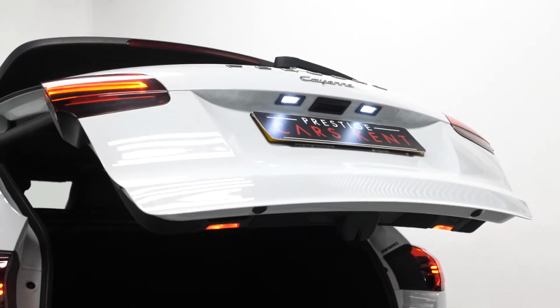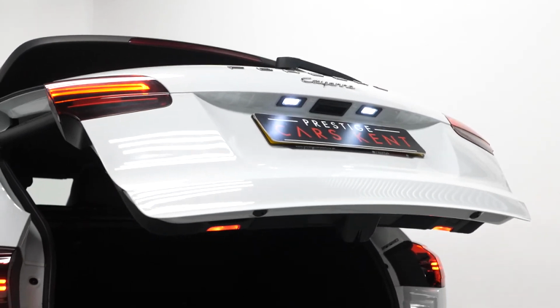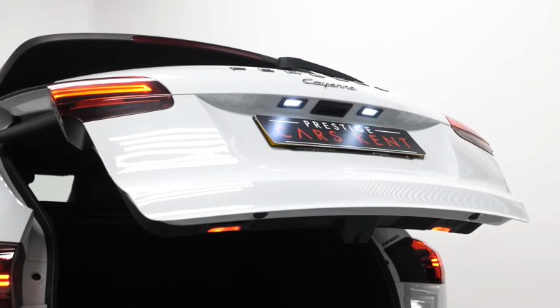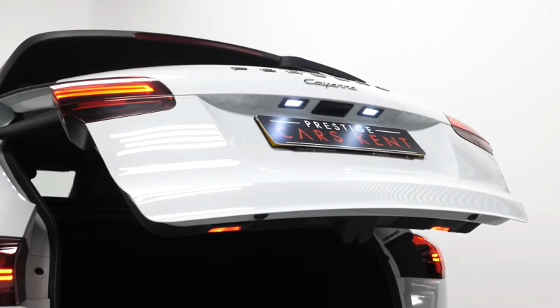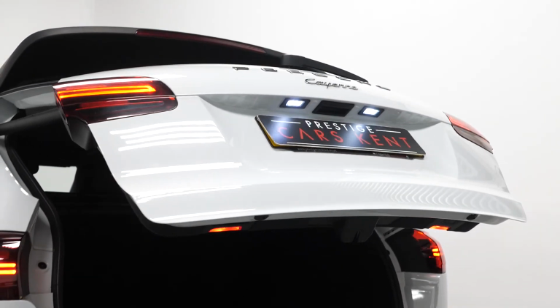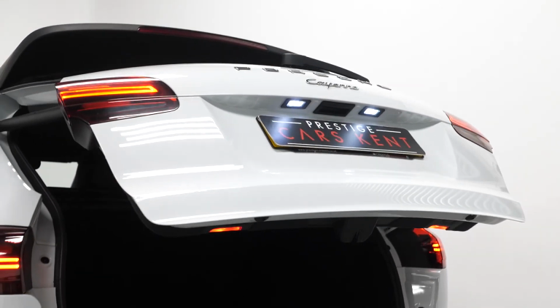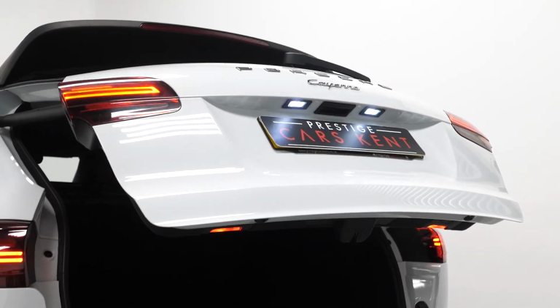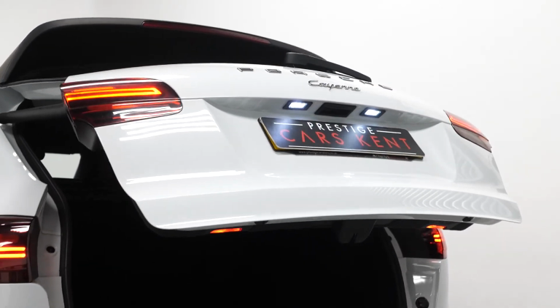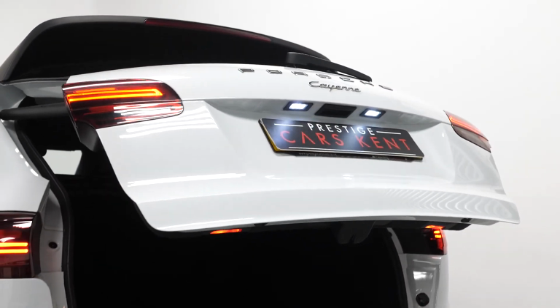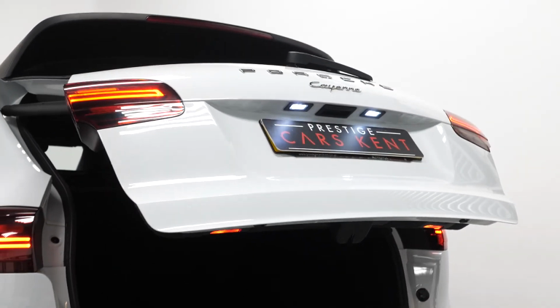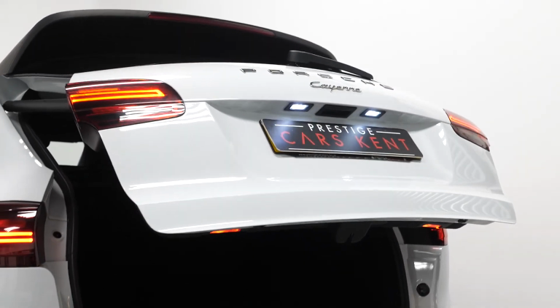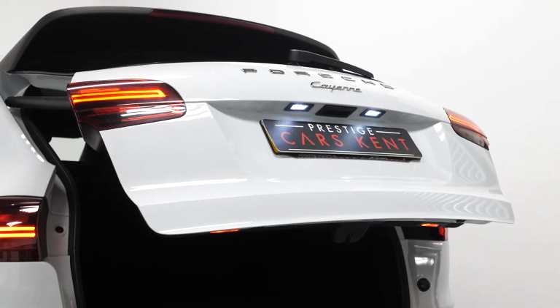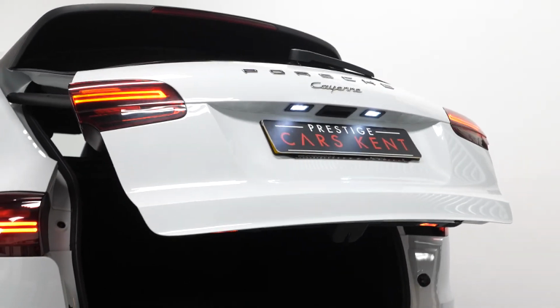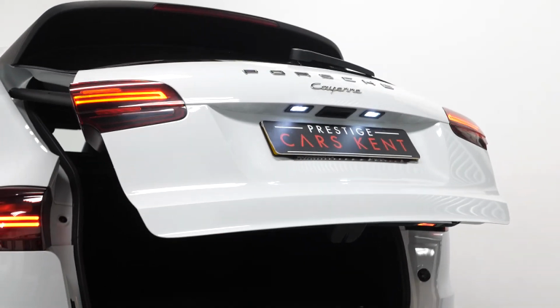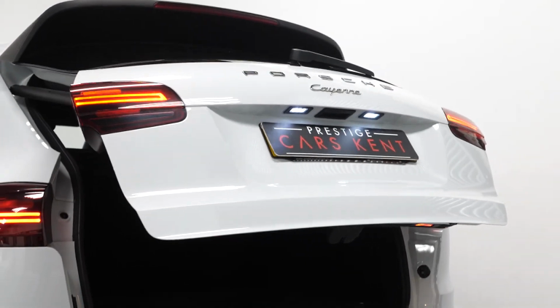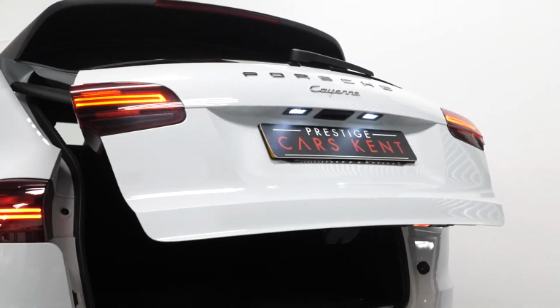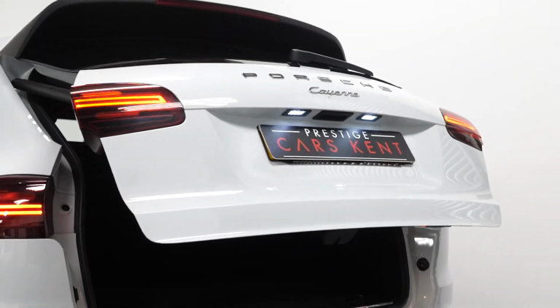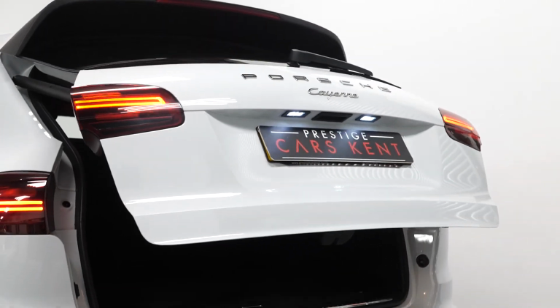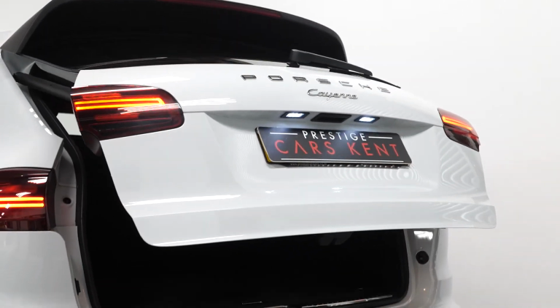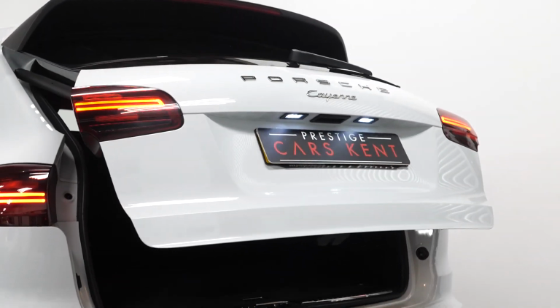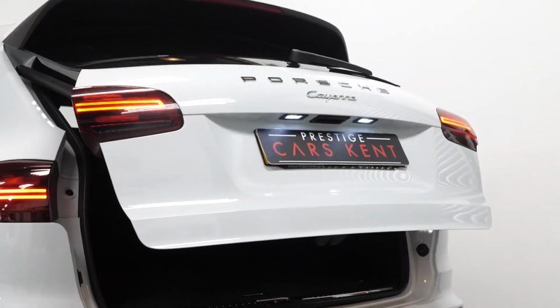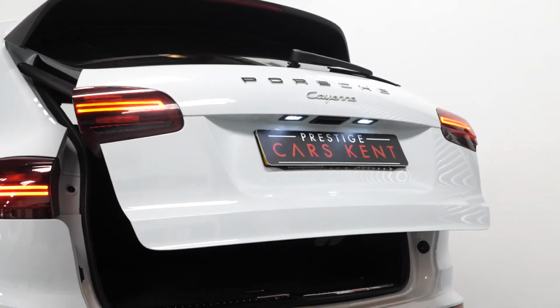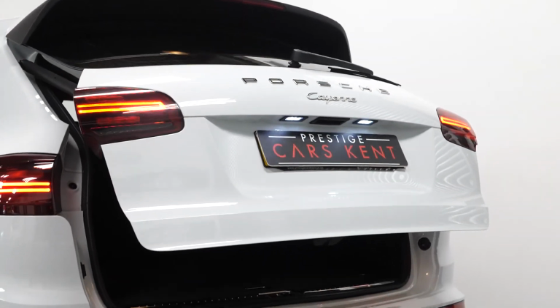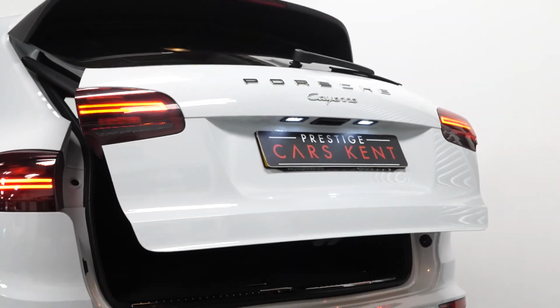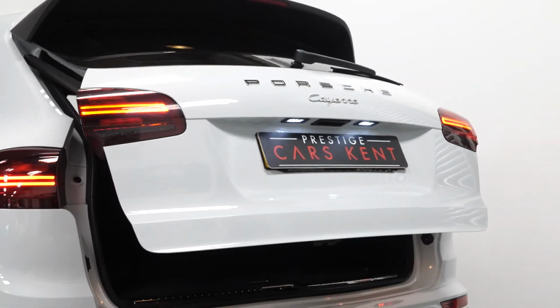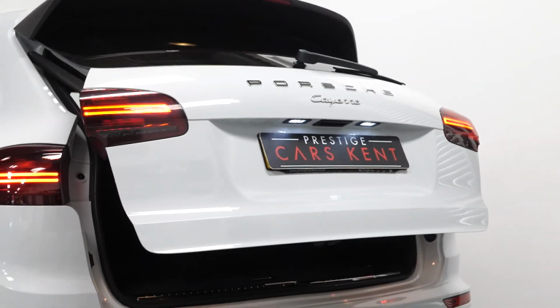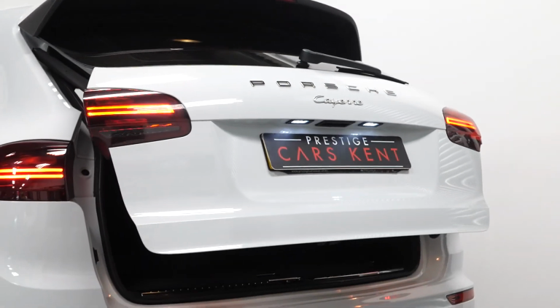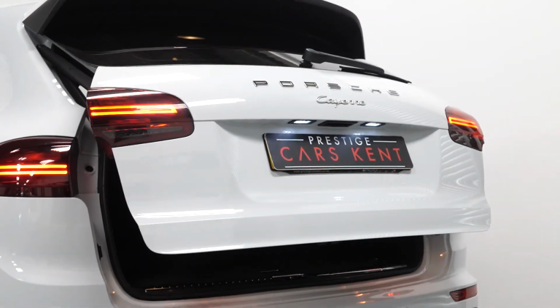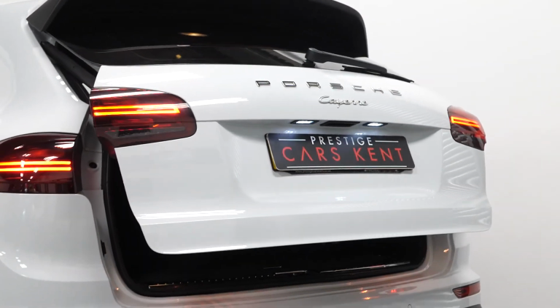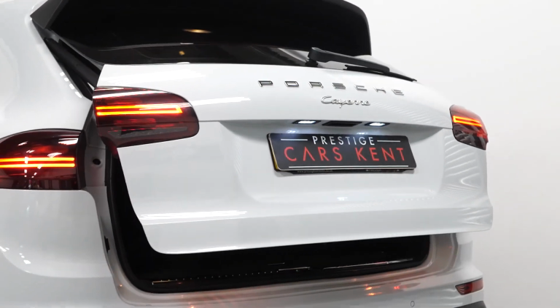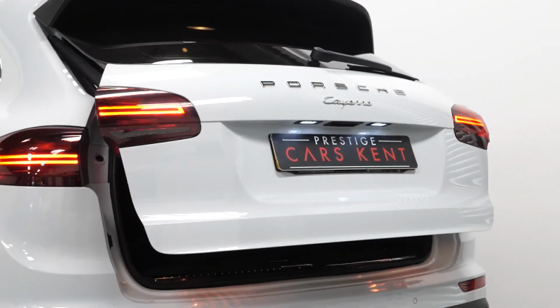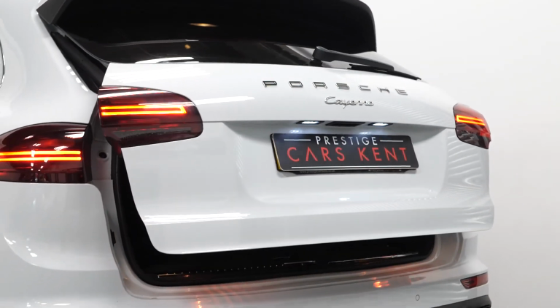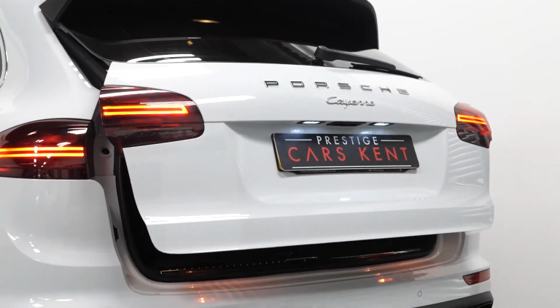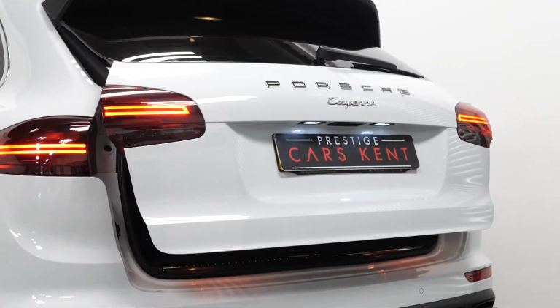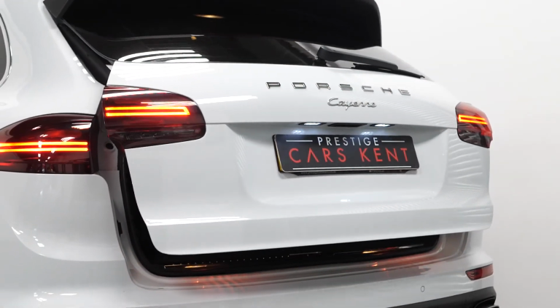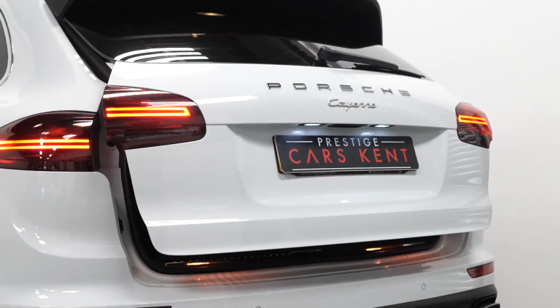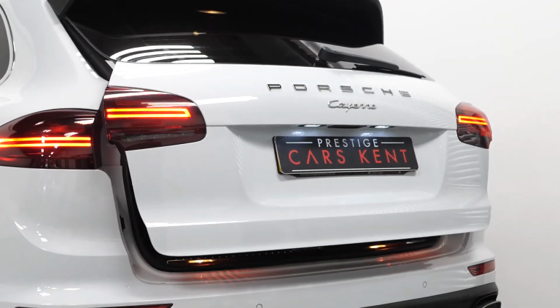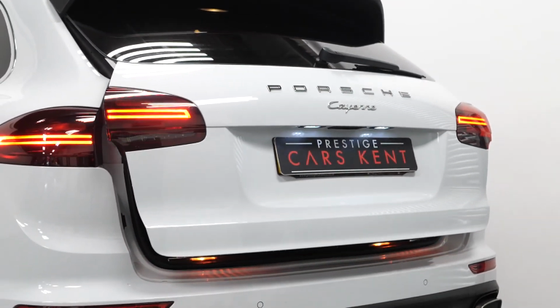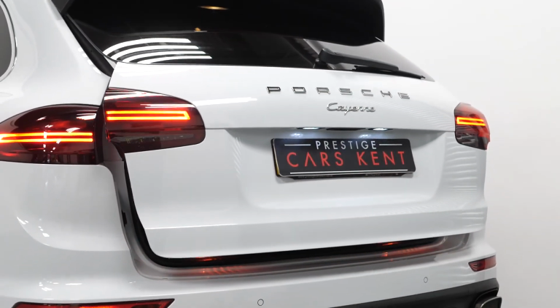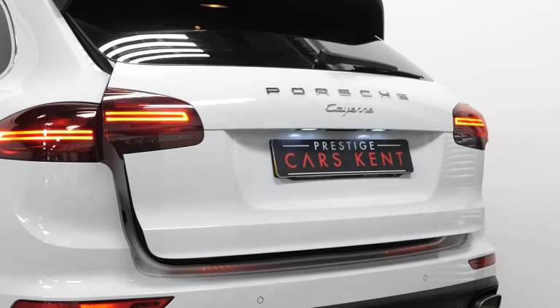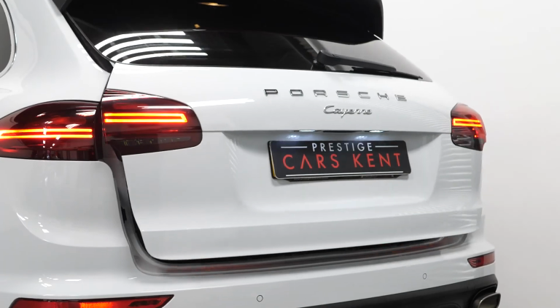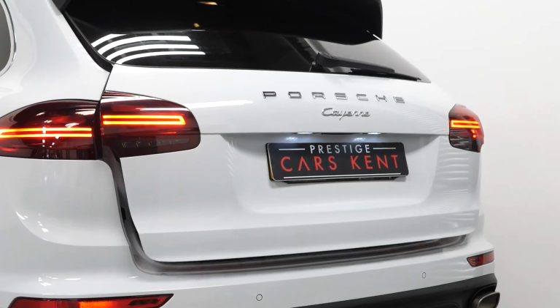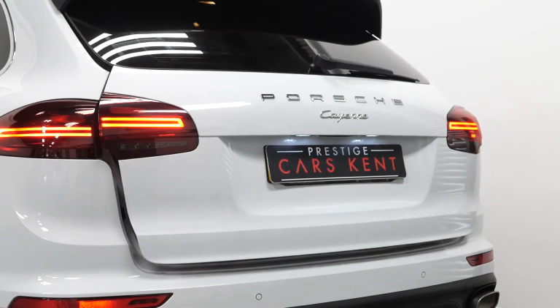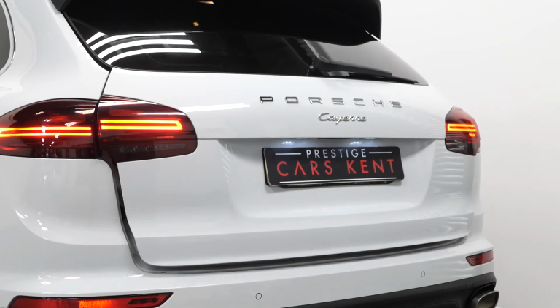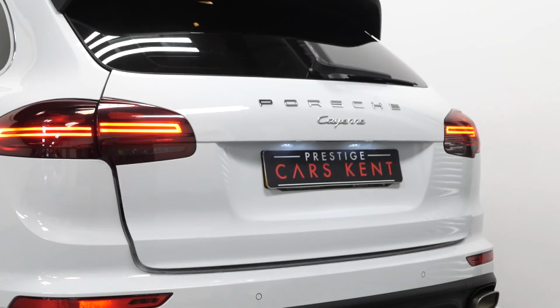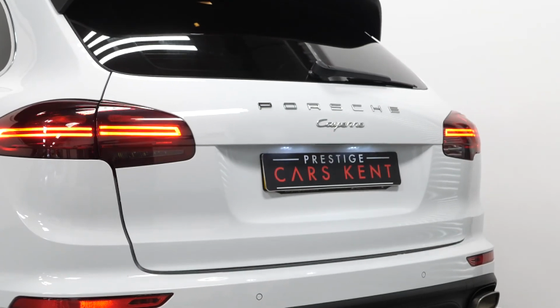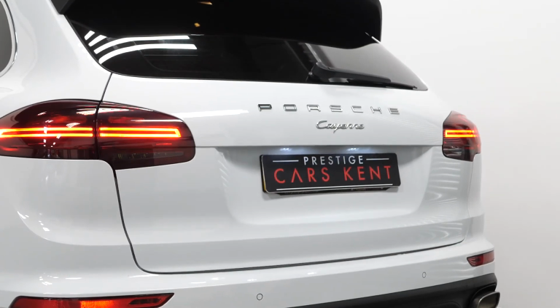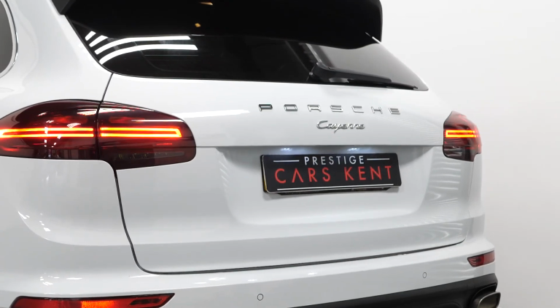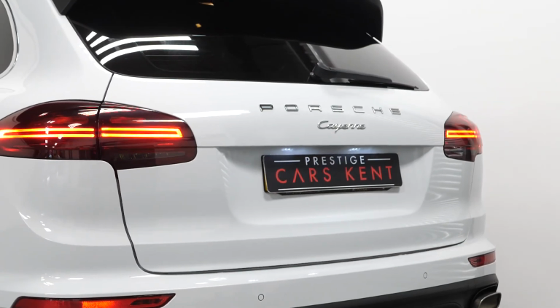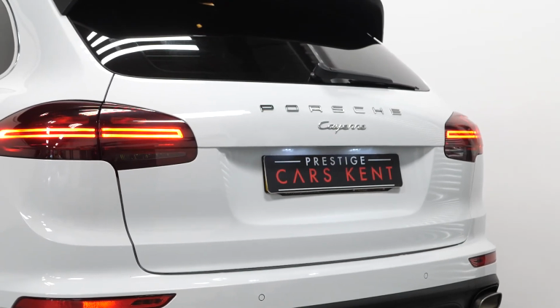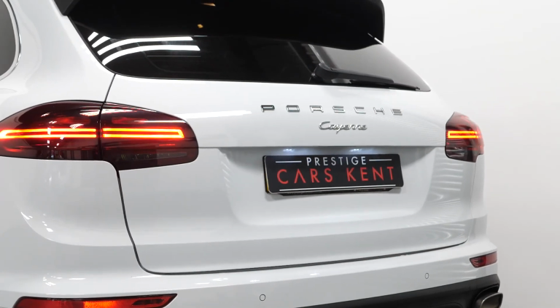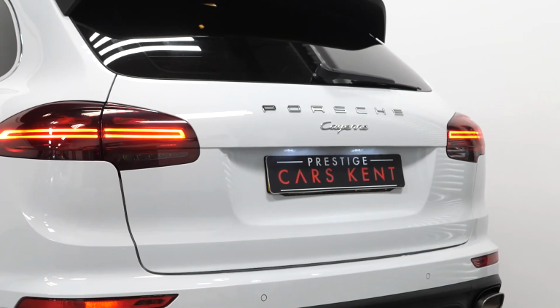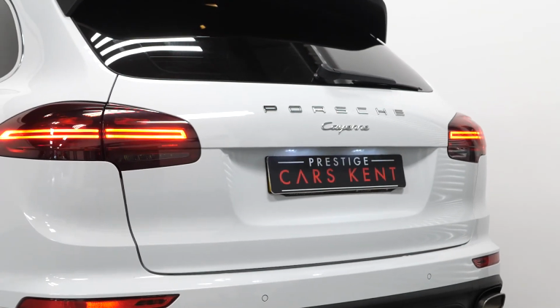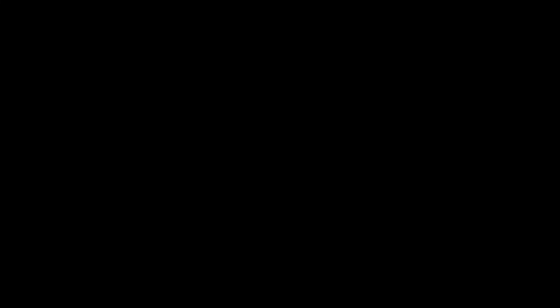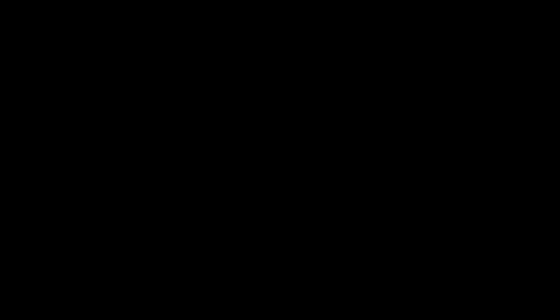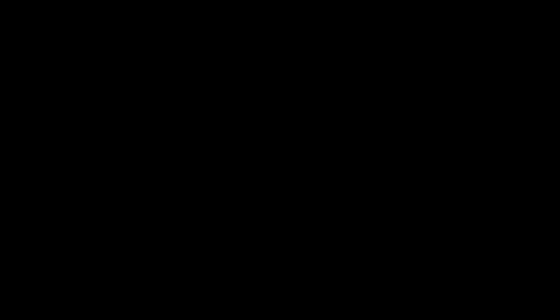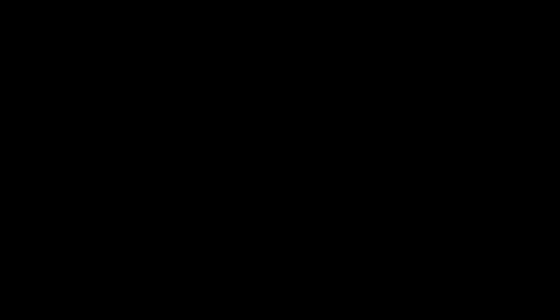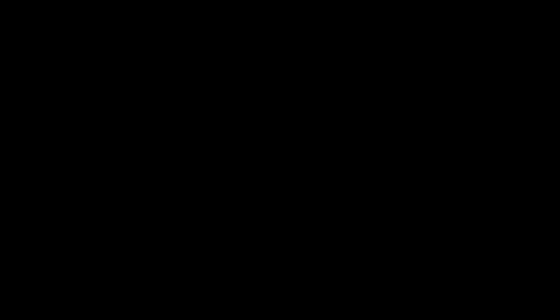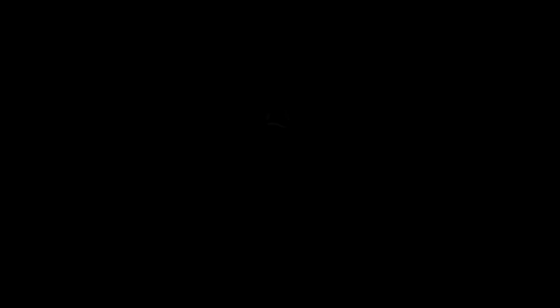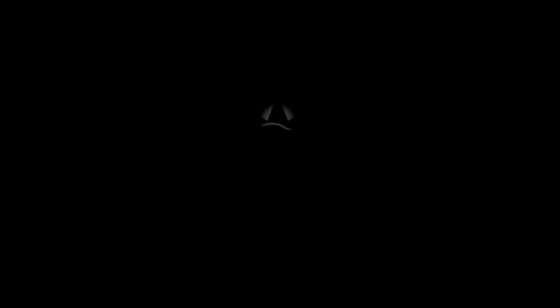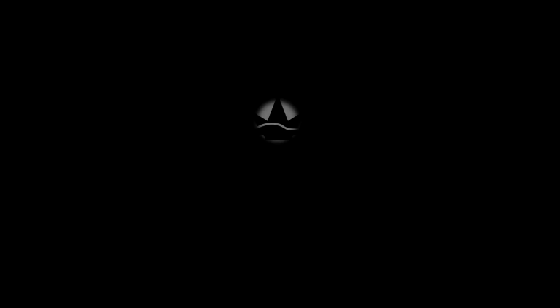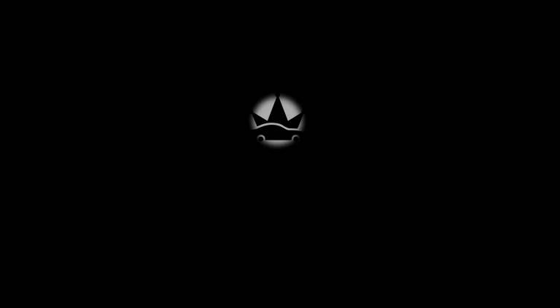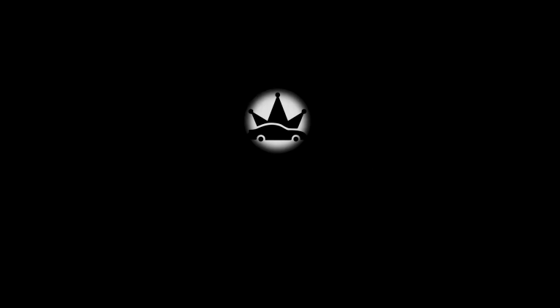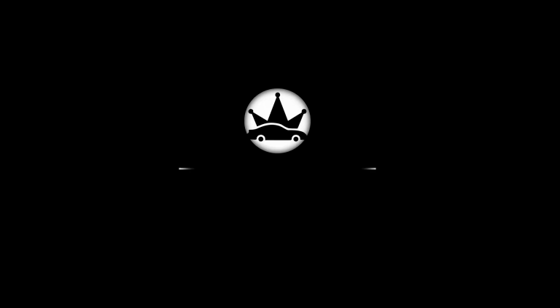If you'd like to know anything more about this vehicle or to book a test drive, please get in contact with one of the sales team or enquire via our website.